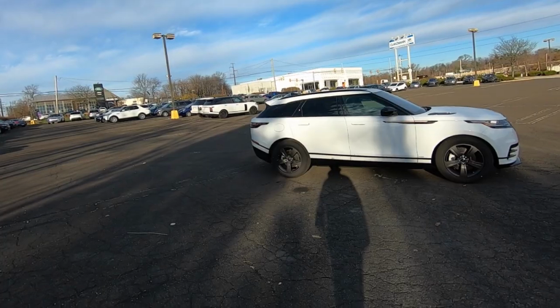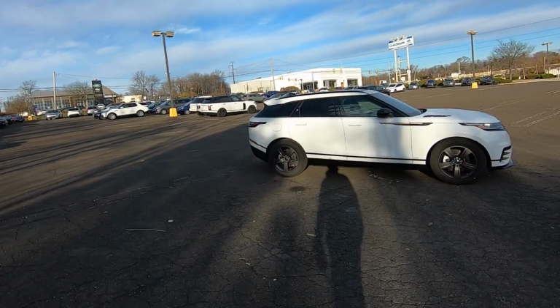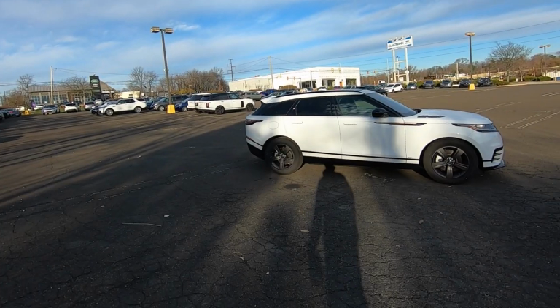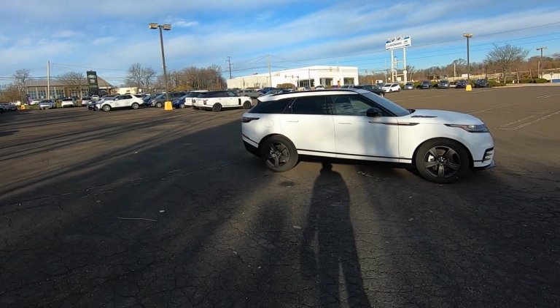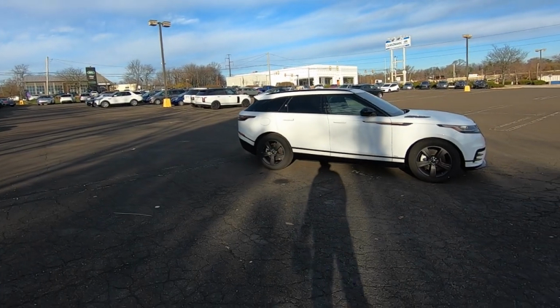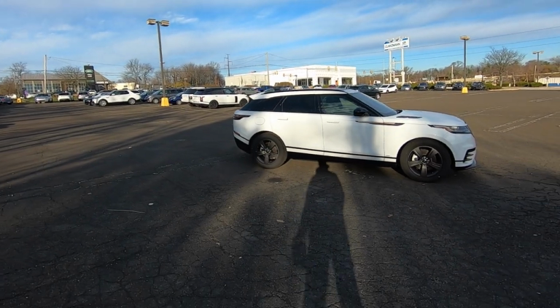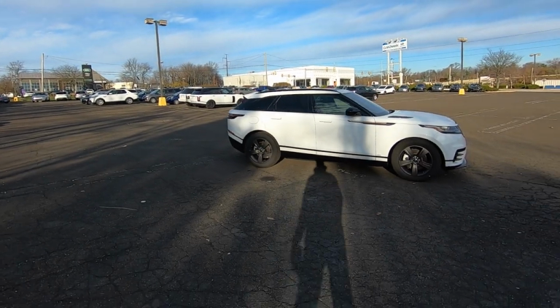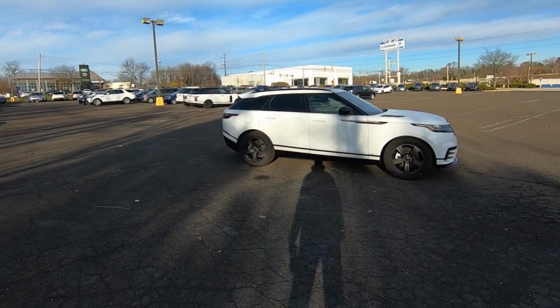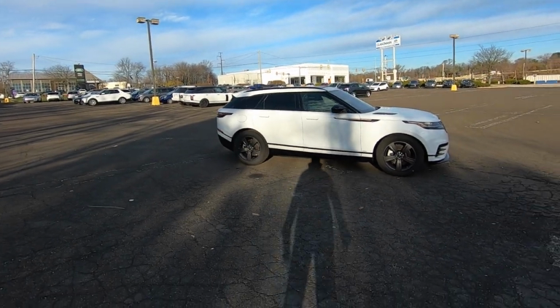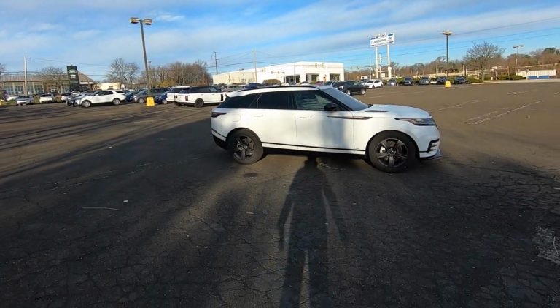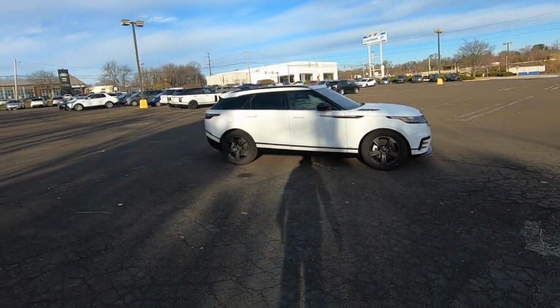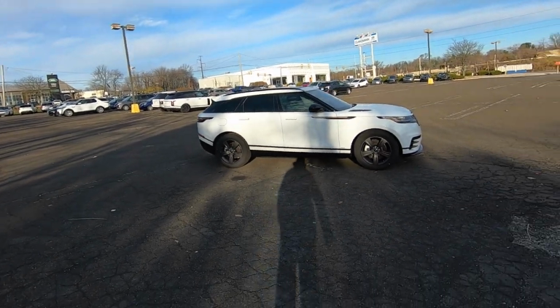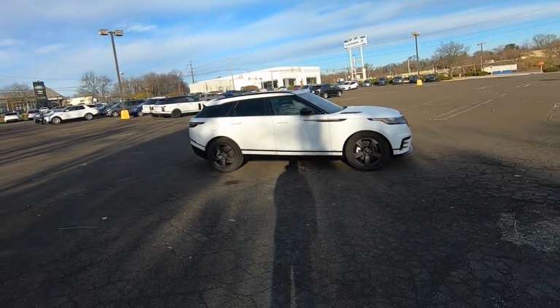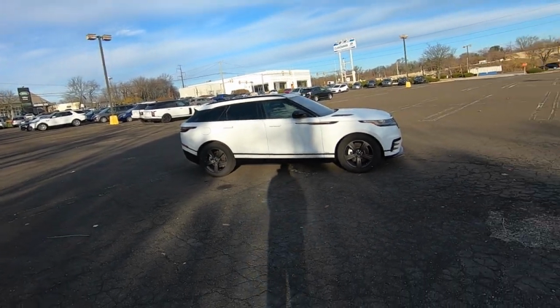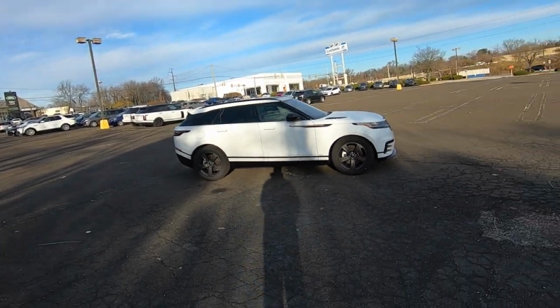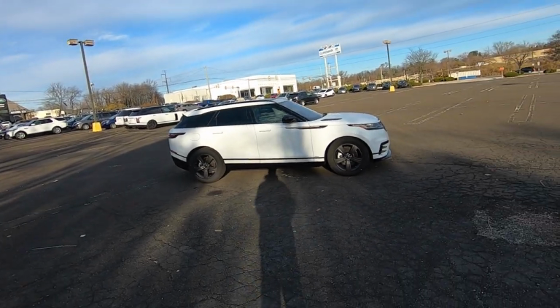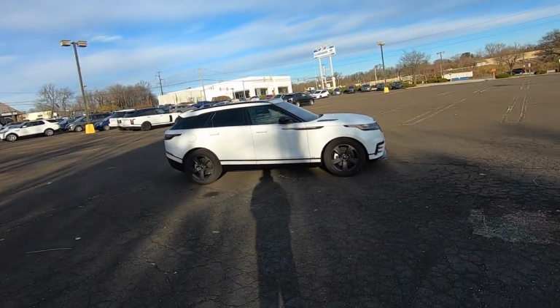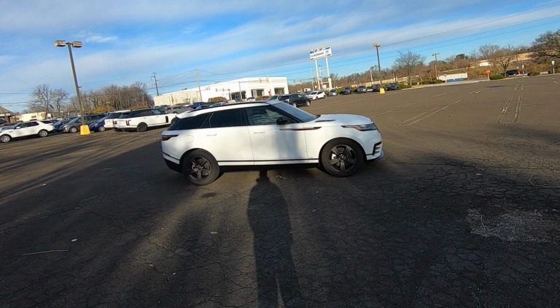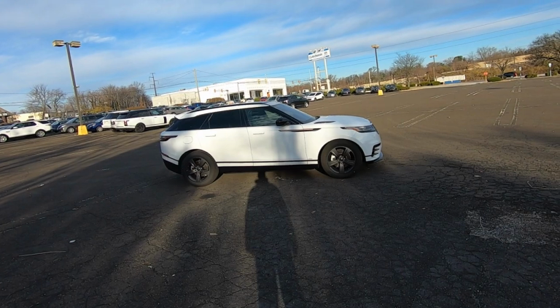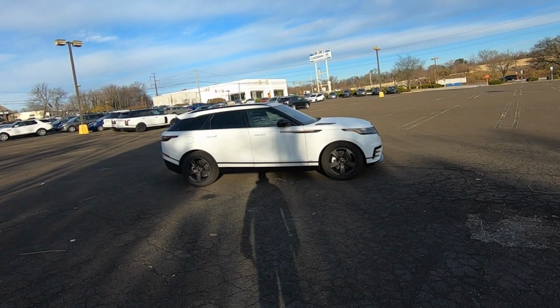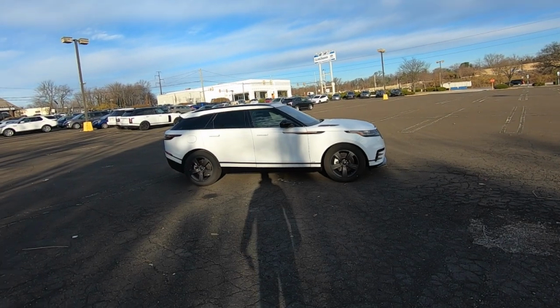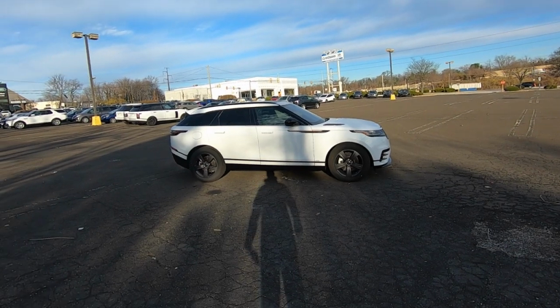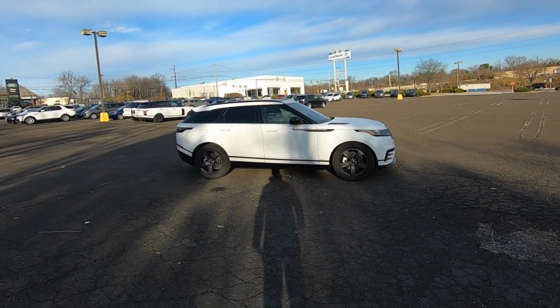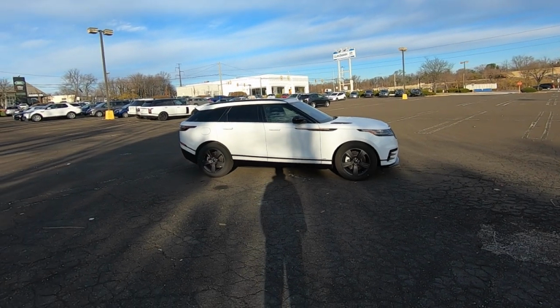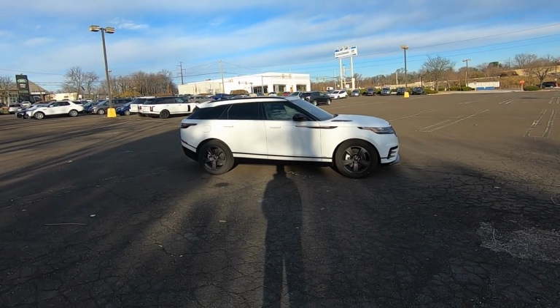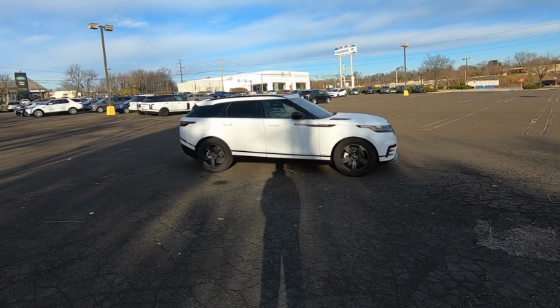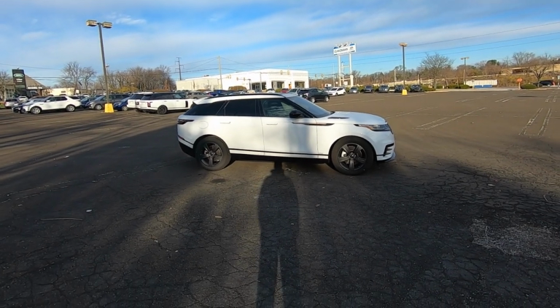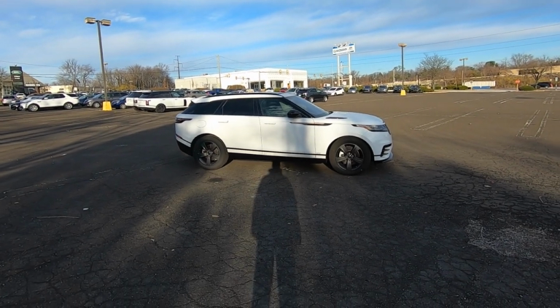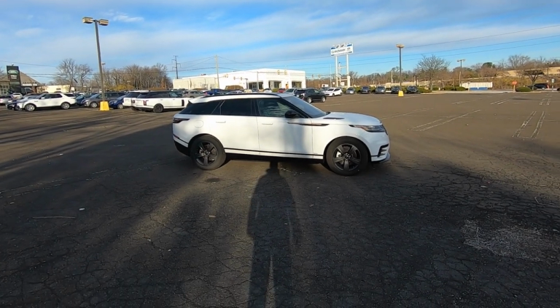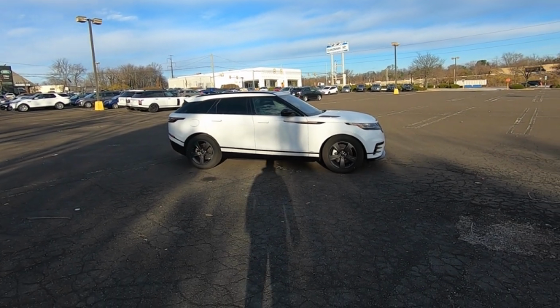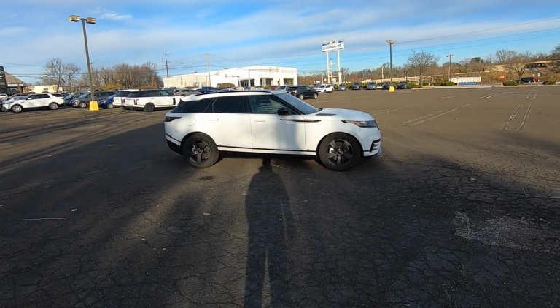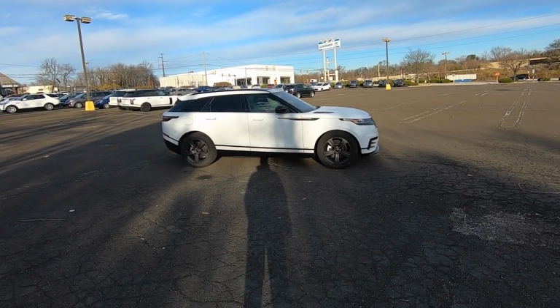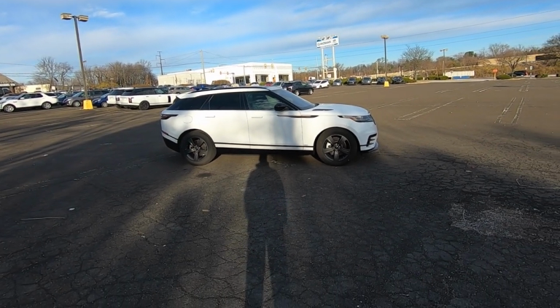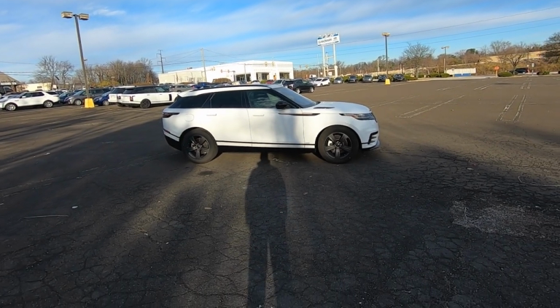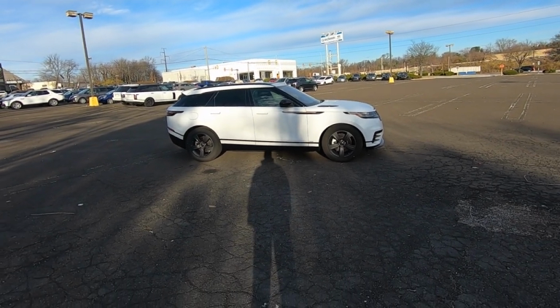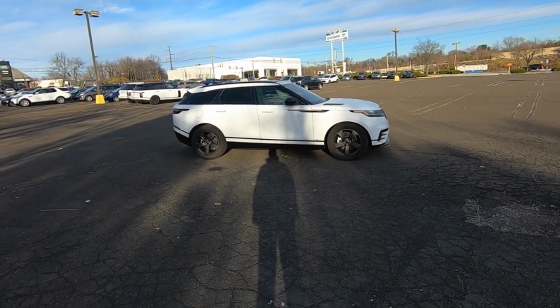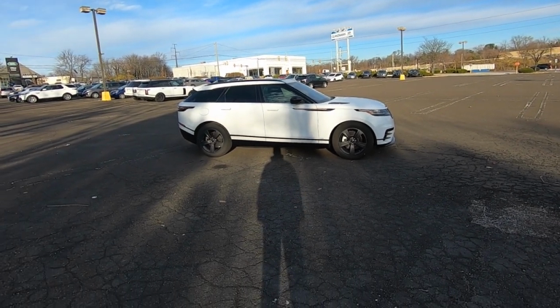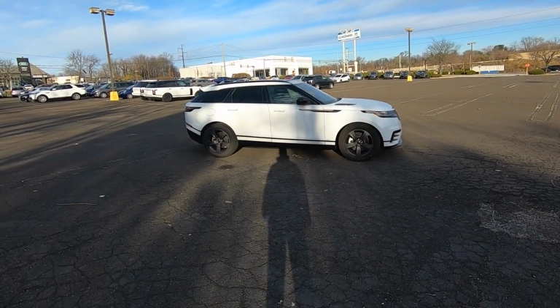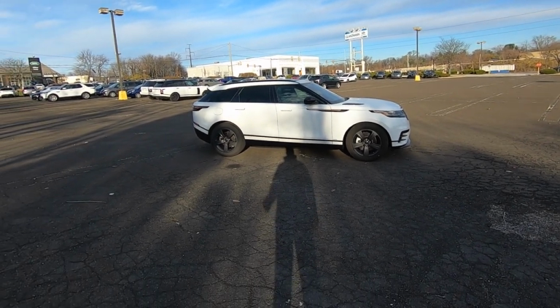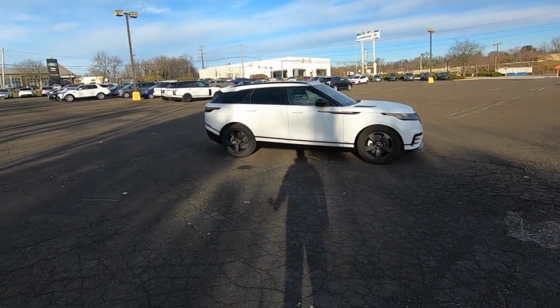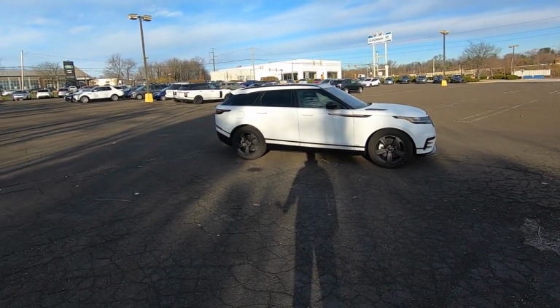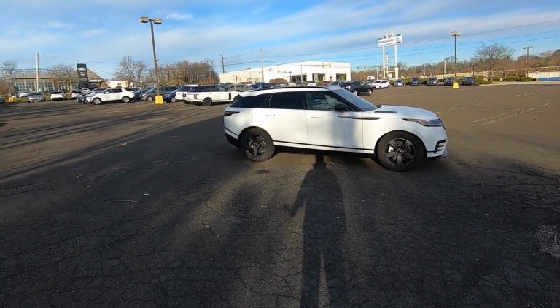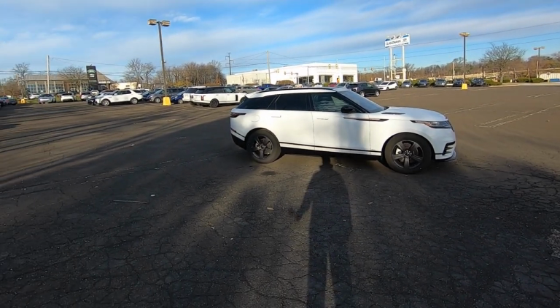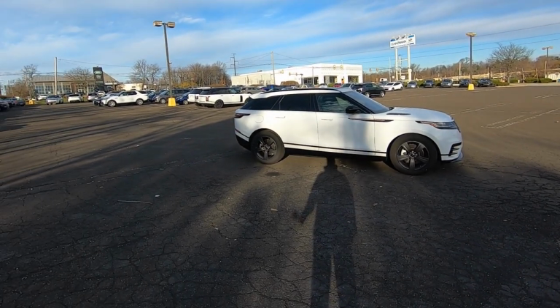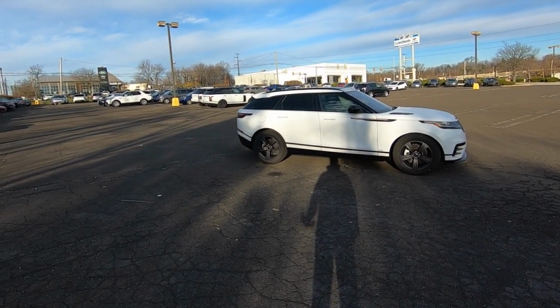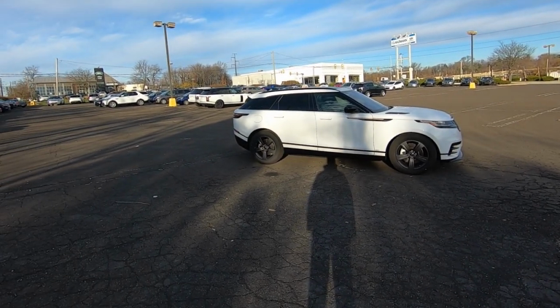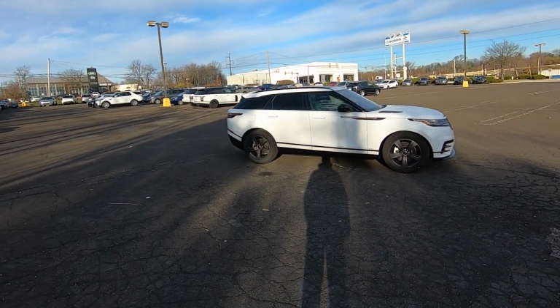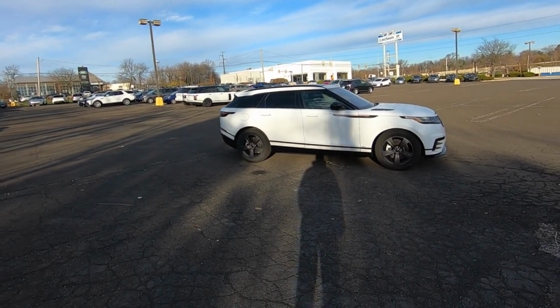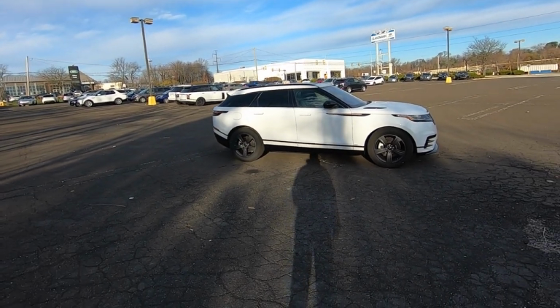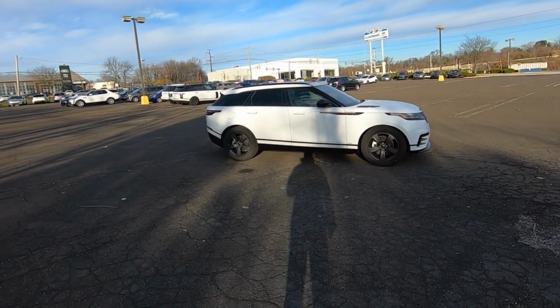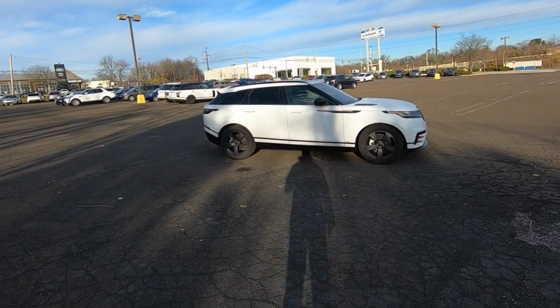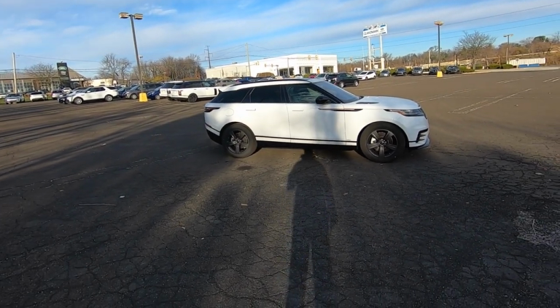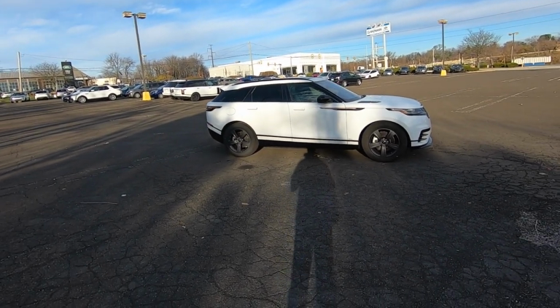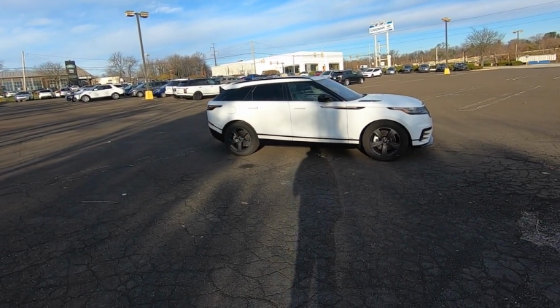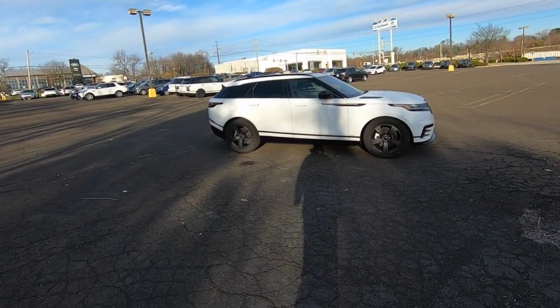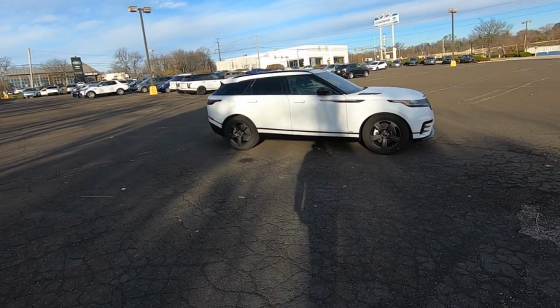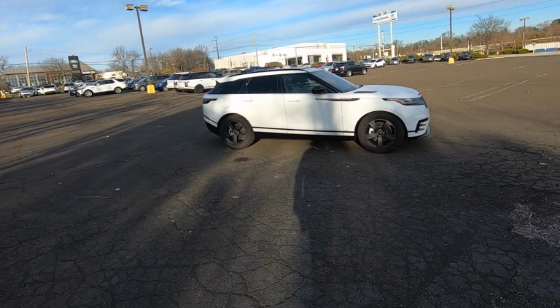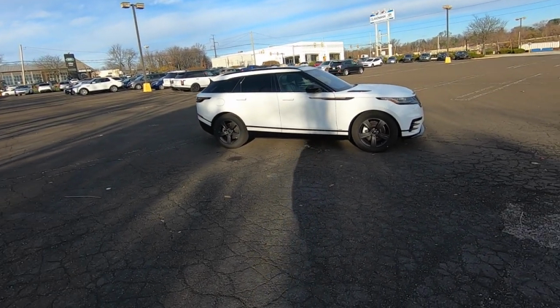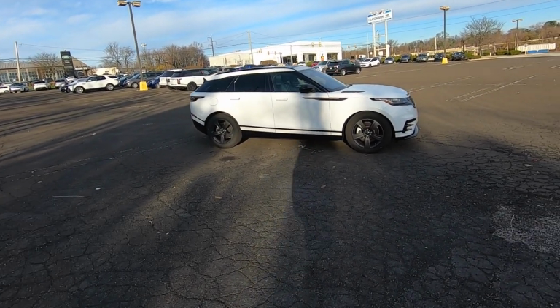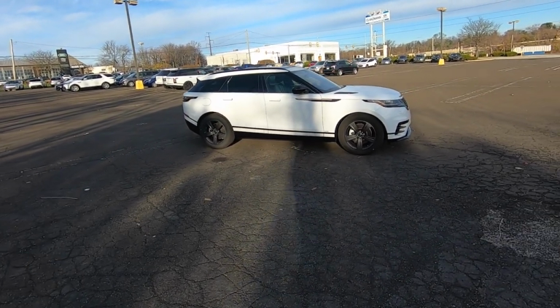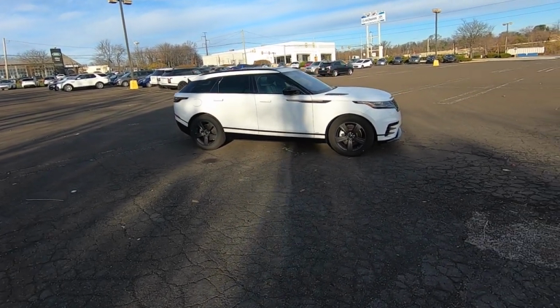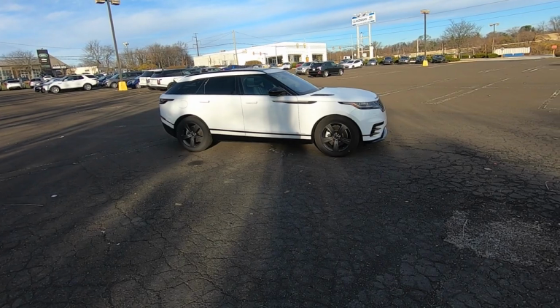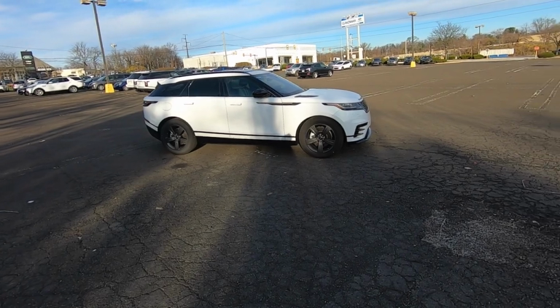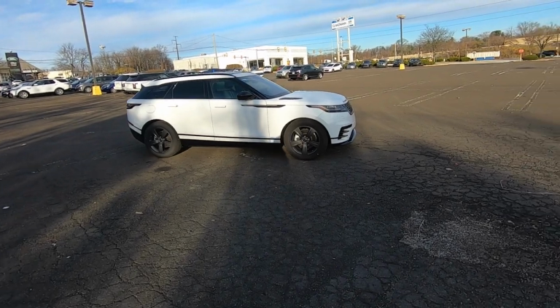Hey everyone, John here, and today we had a request to check out the 2020 Range Rover Velar with the V6. So here we are.